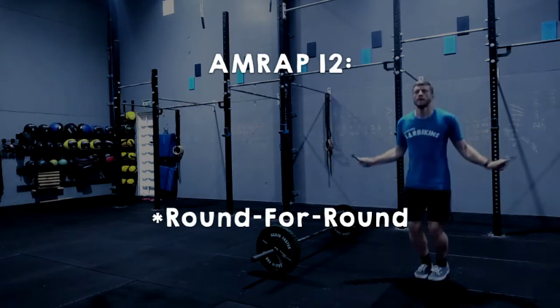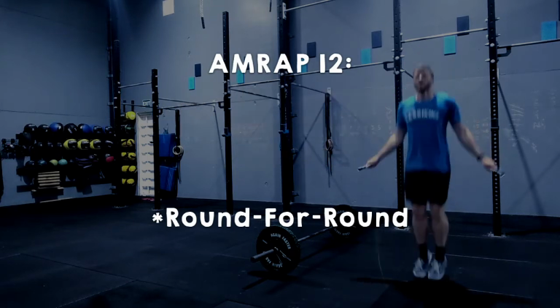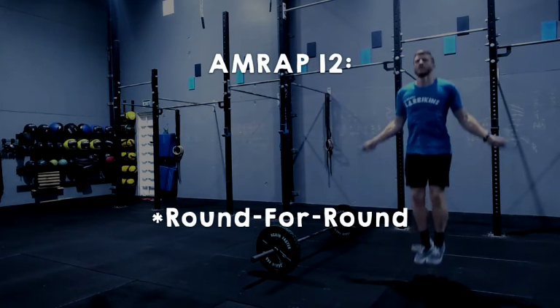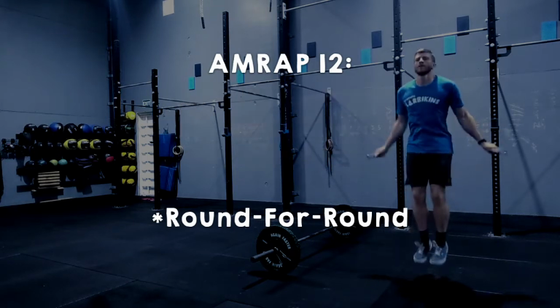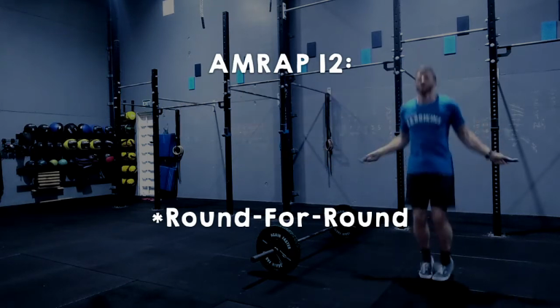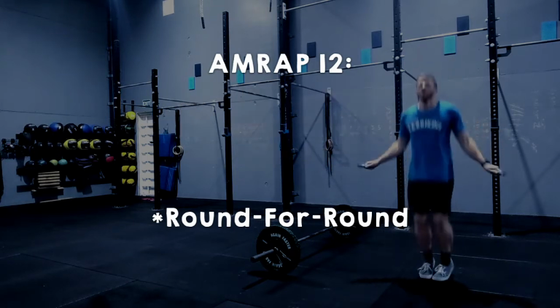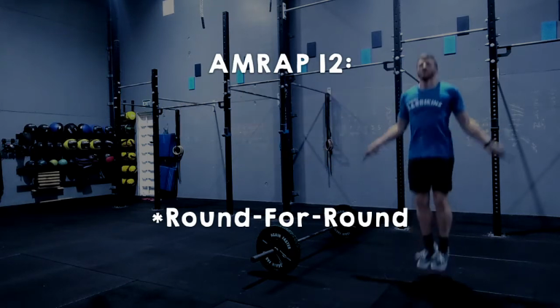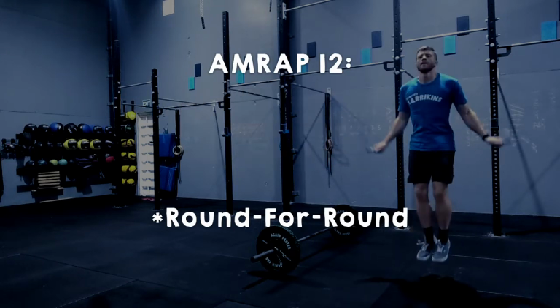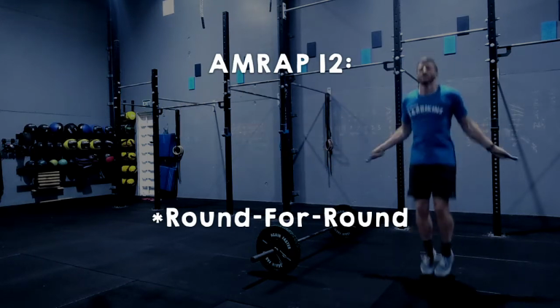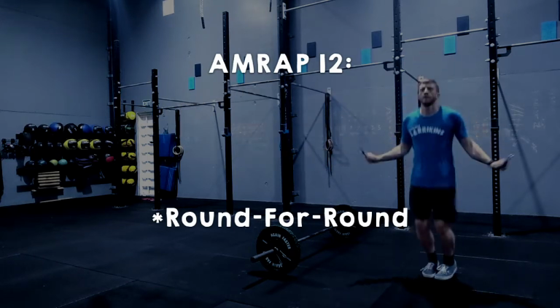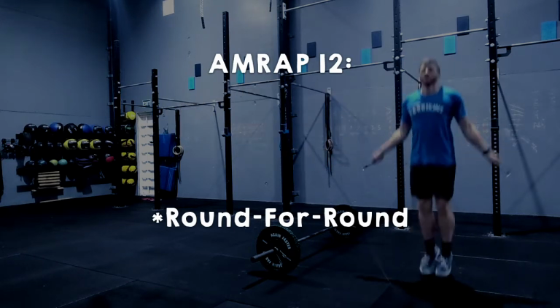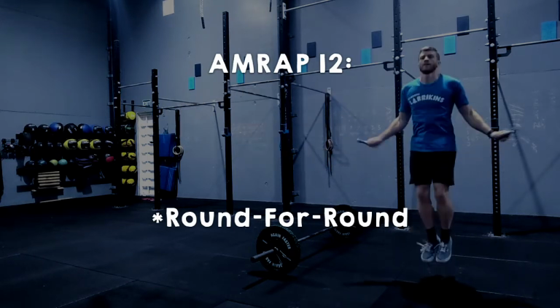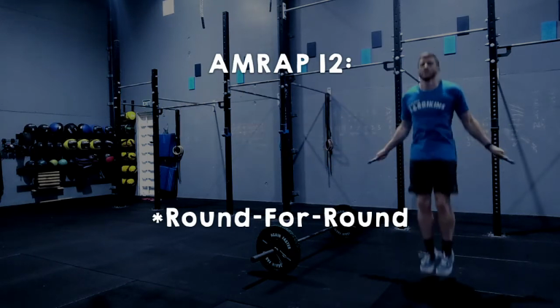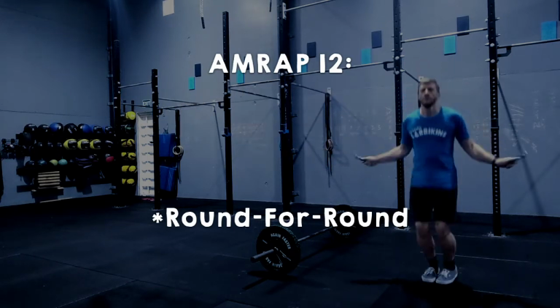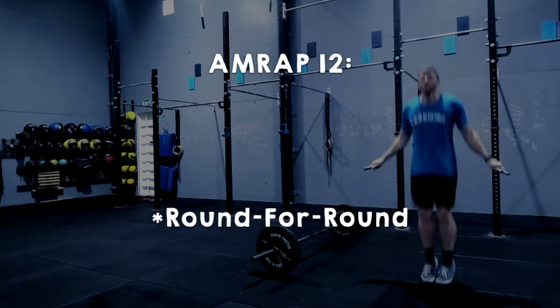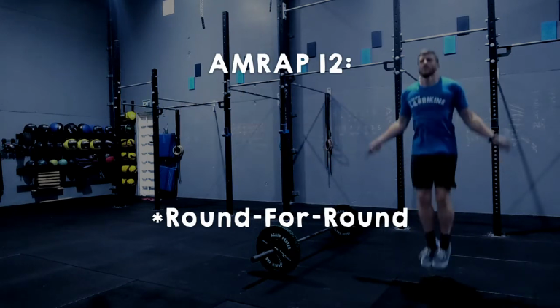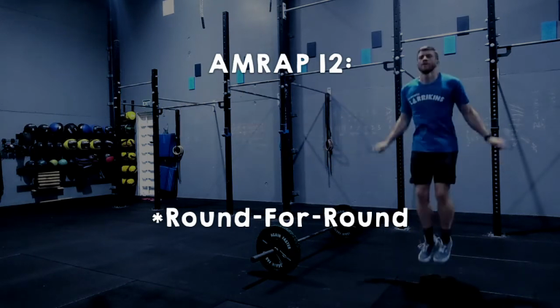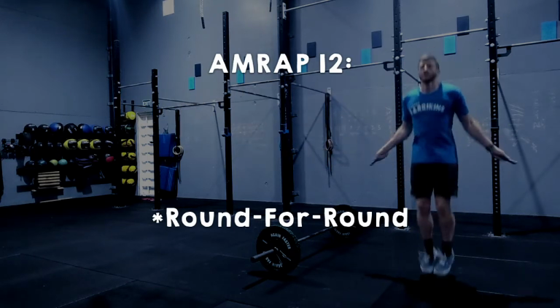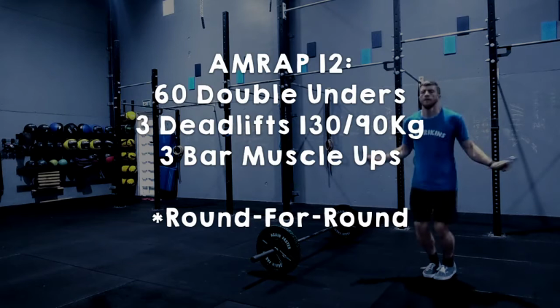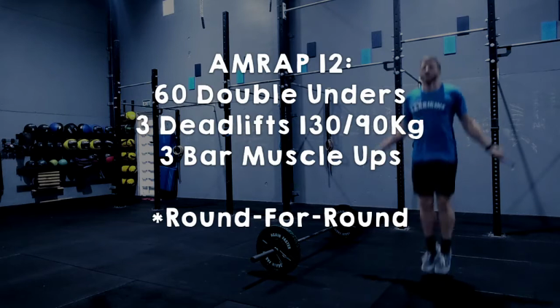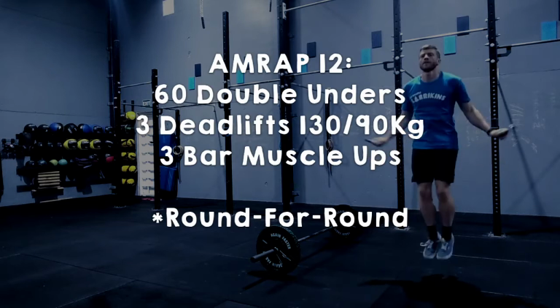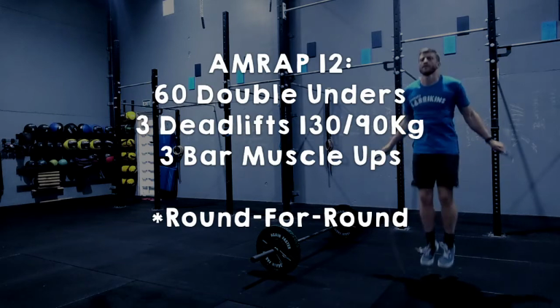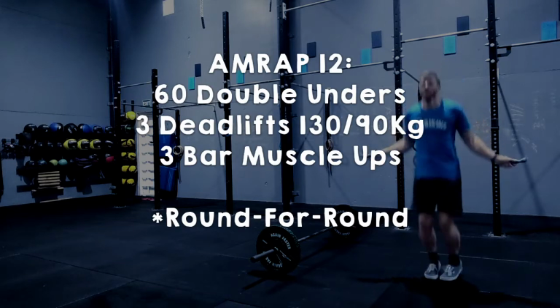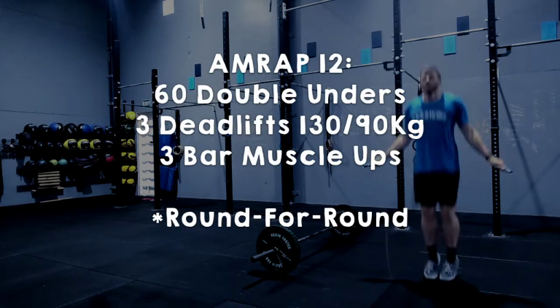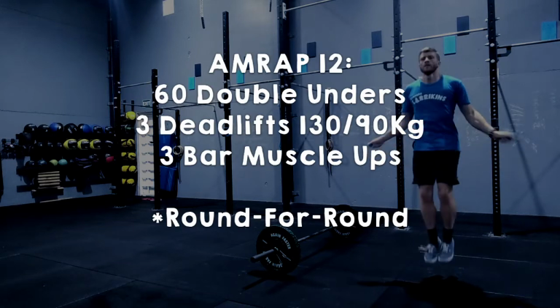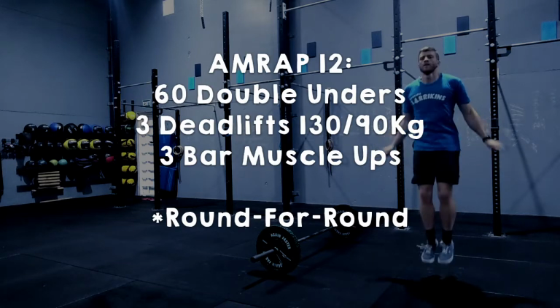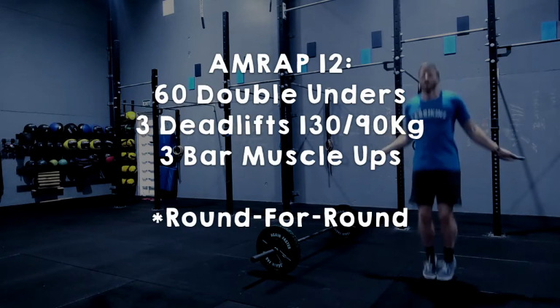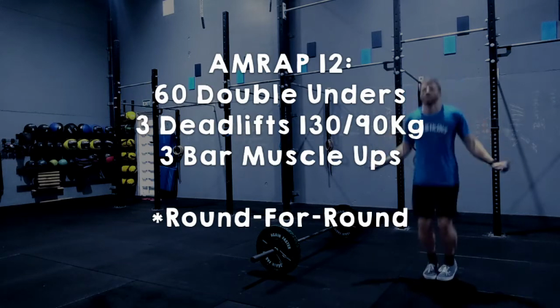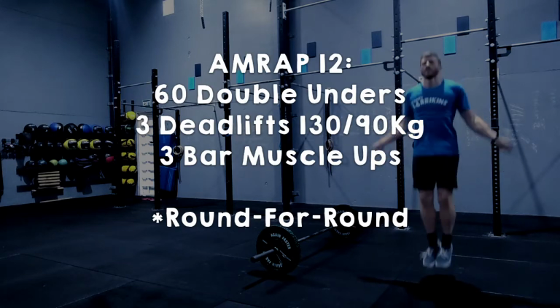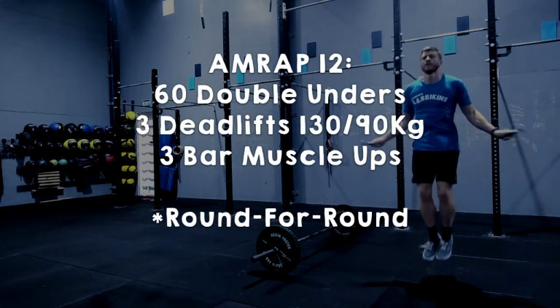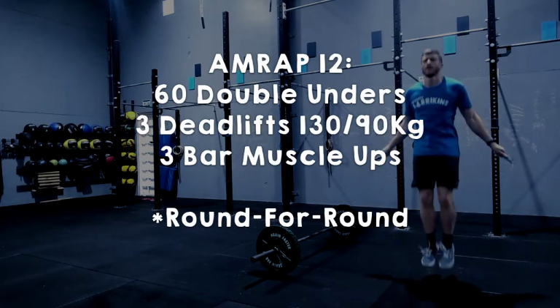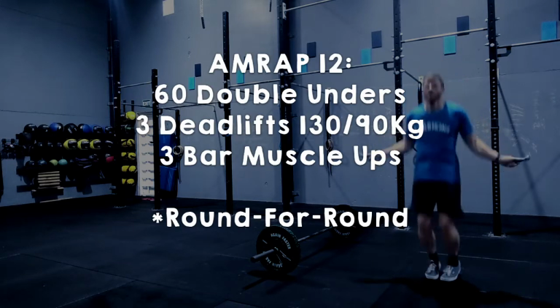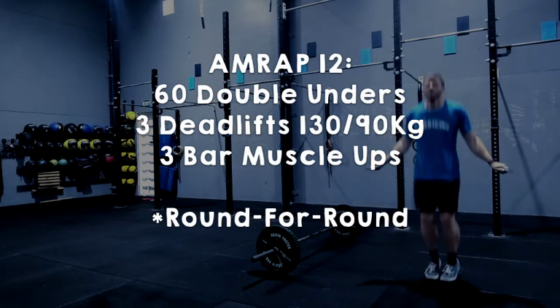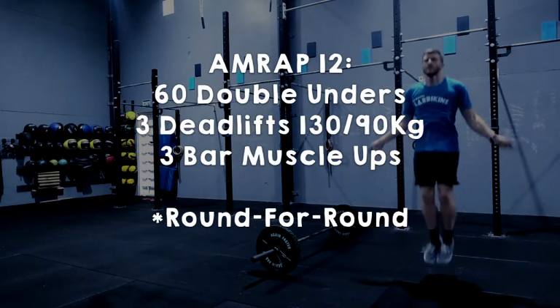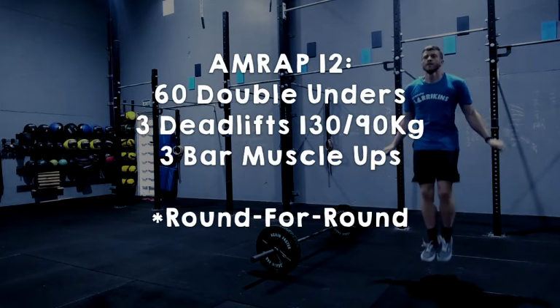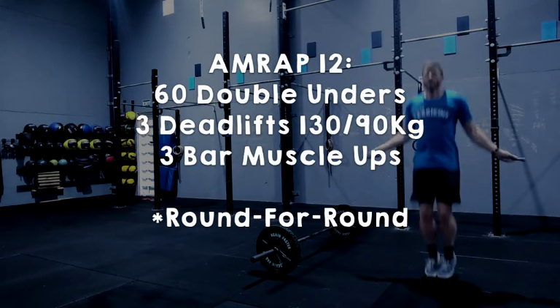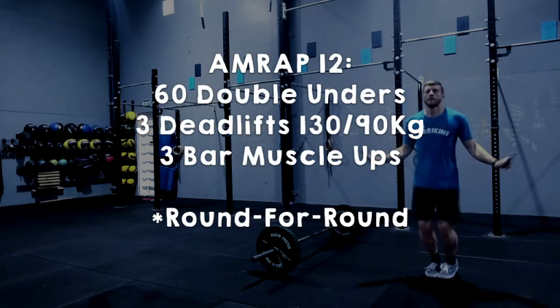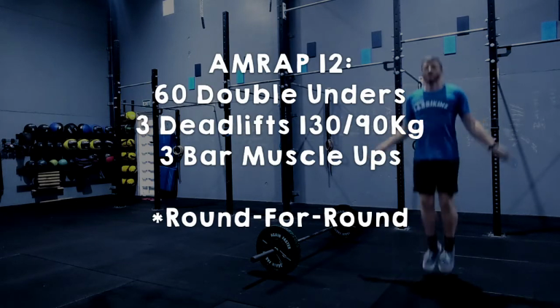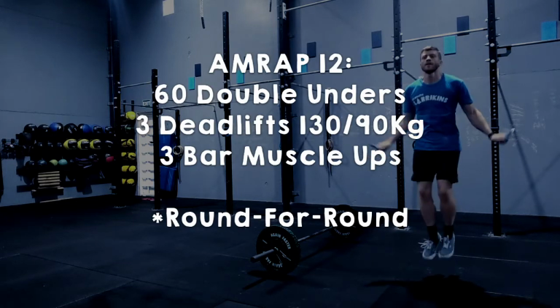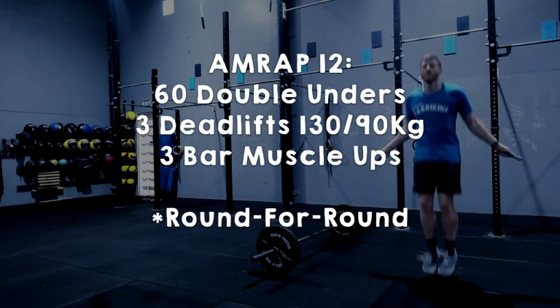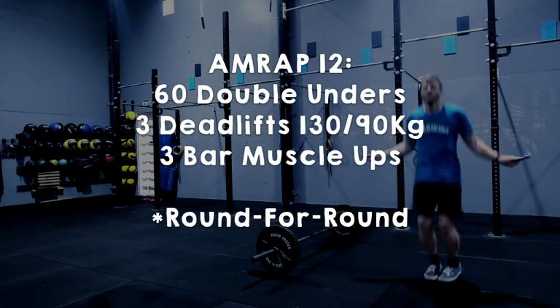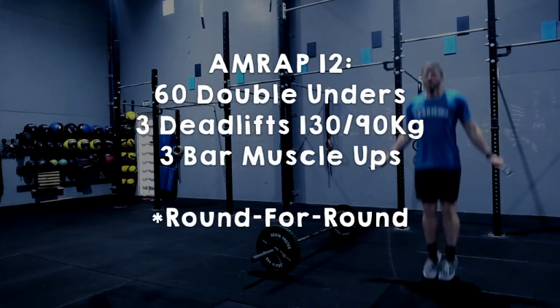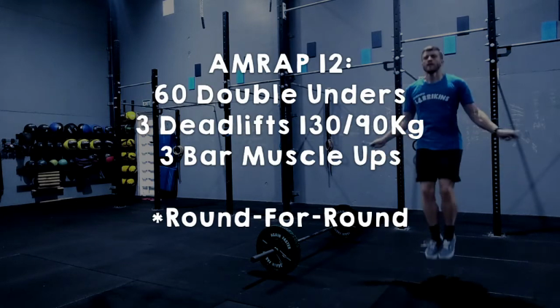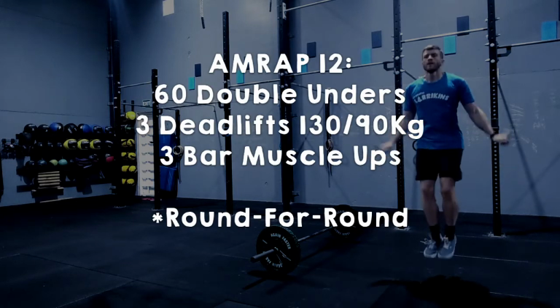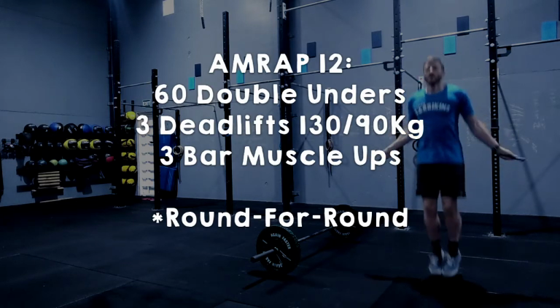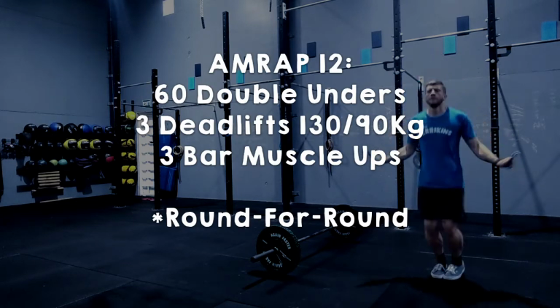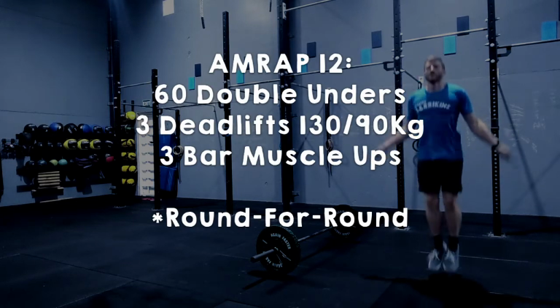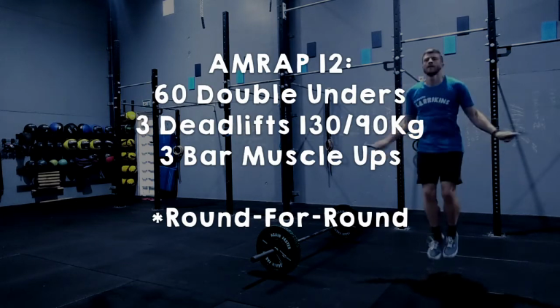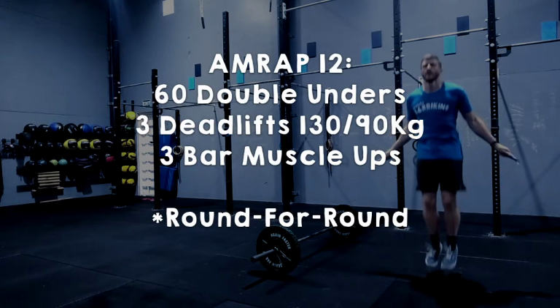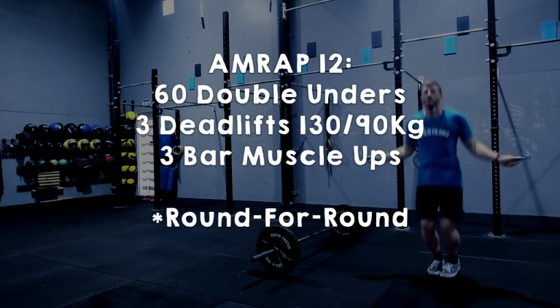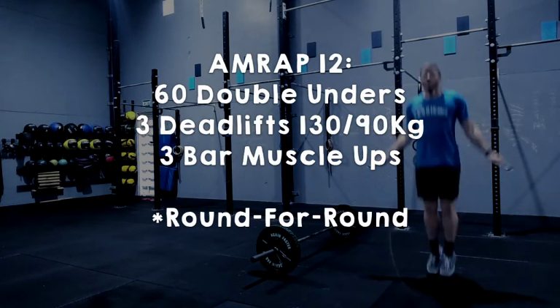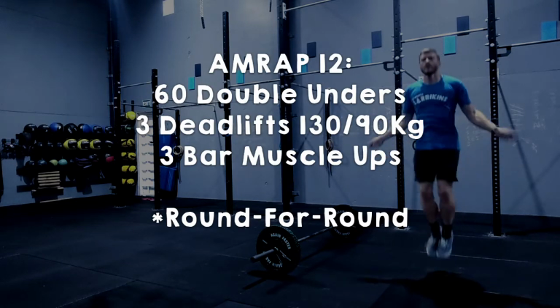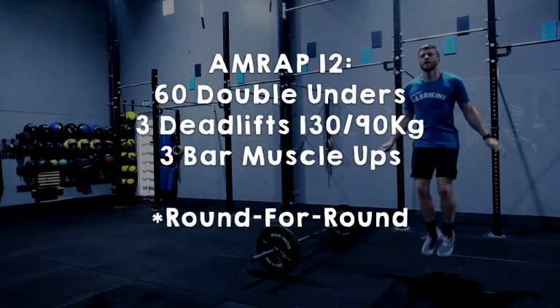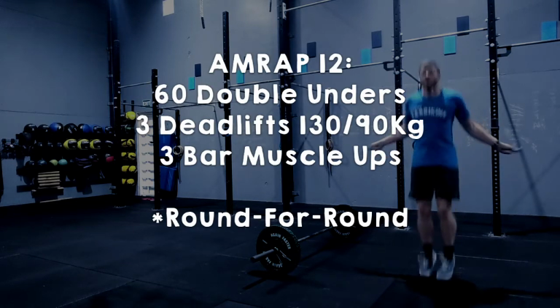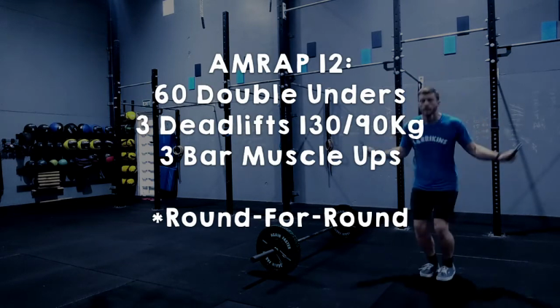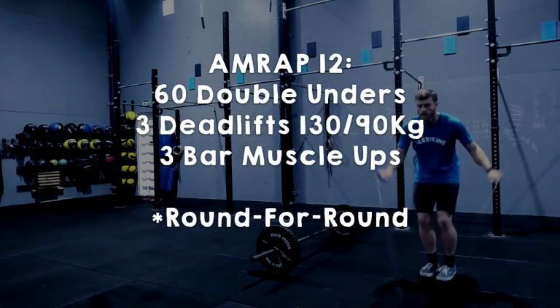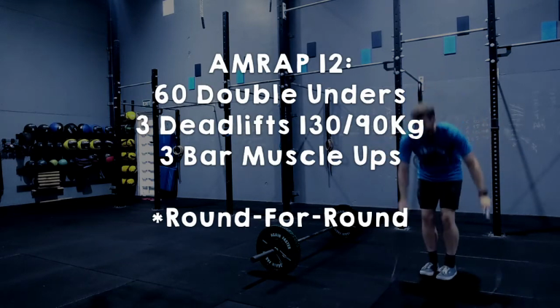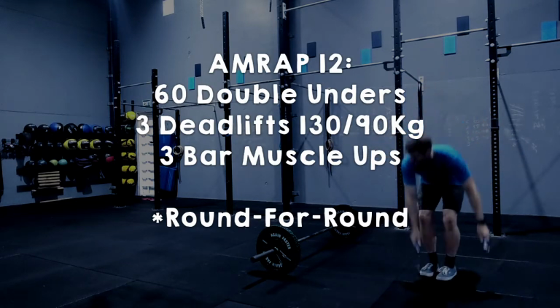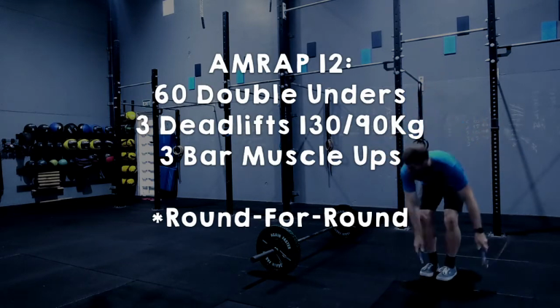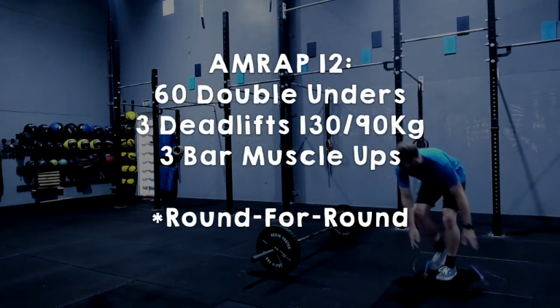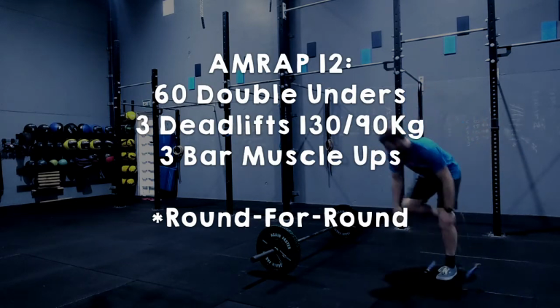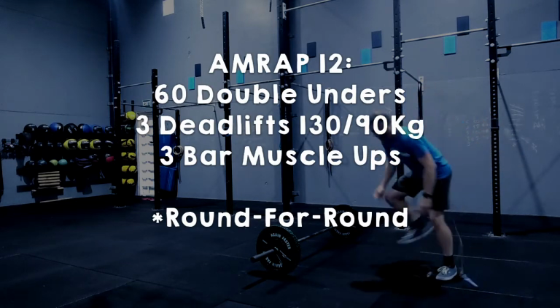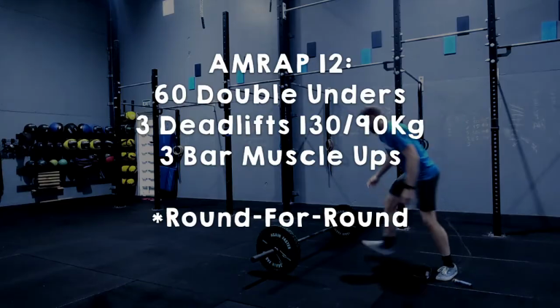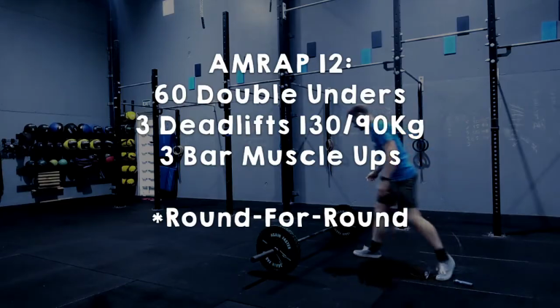For the fury division, it is 60 double unders, 3 deadlifts at 130 kilos for the guys and 90 kilos for the girls, and 3 bar muscle-ups.